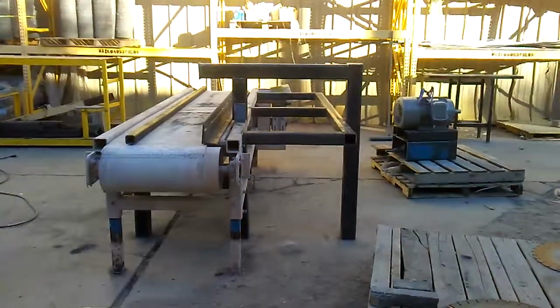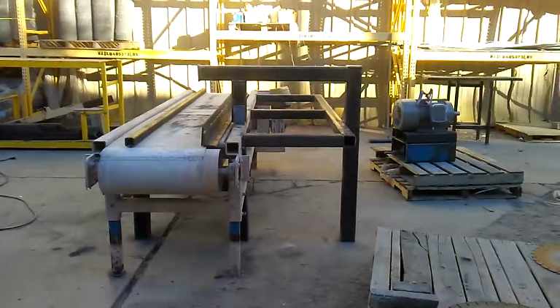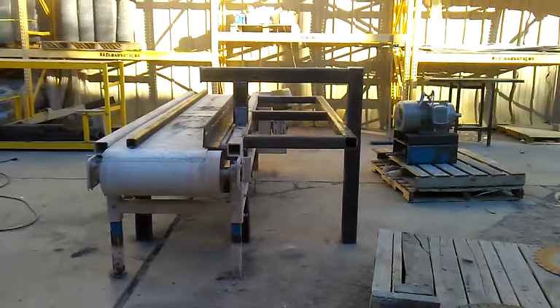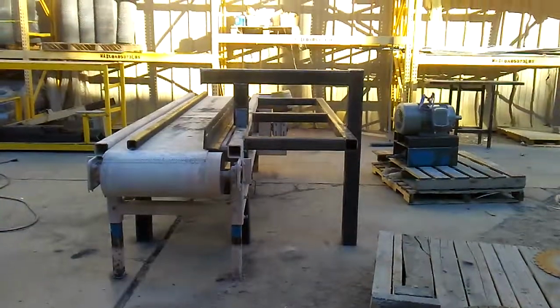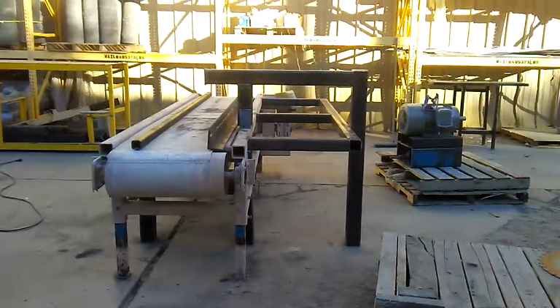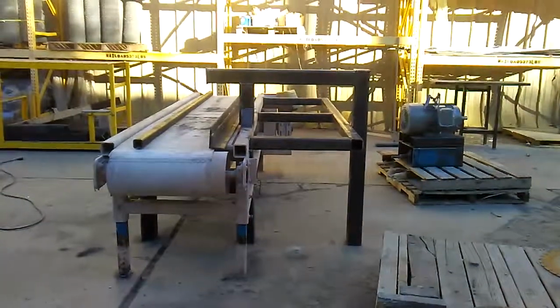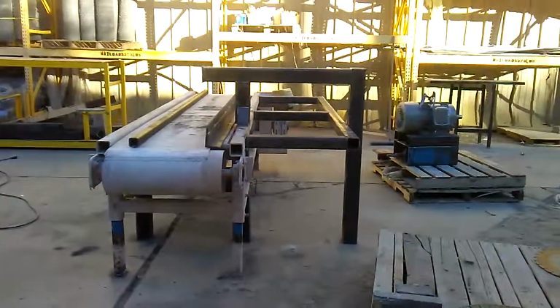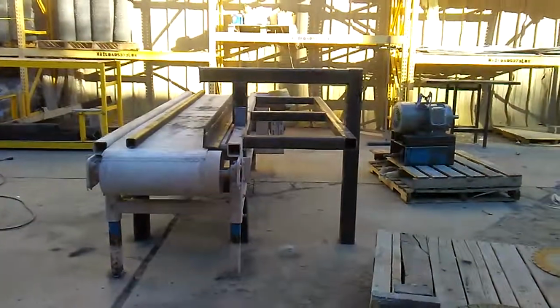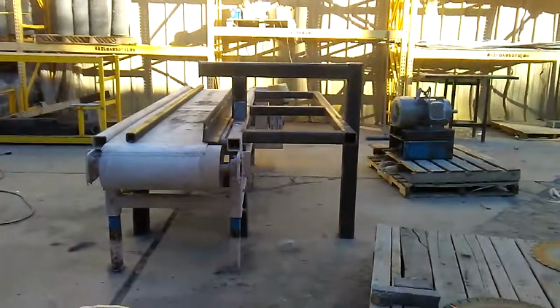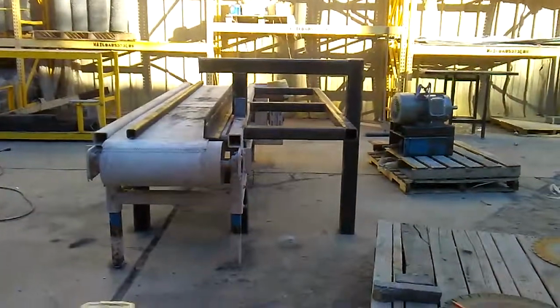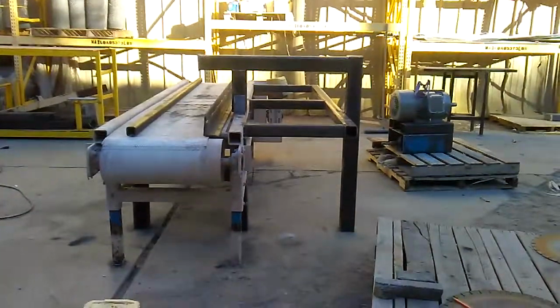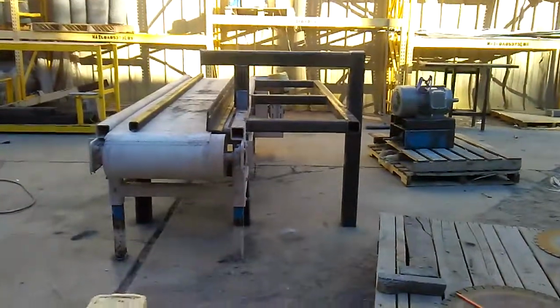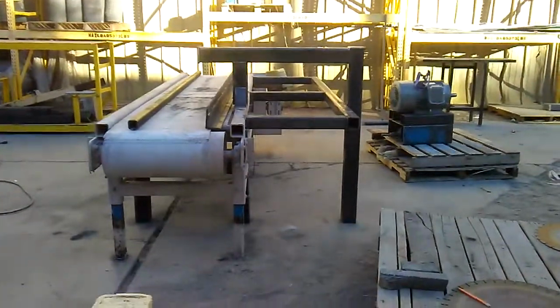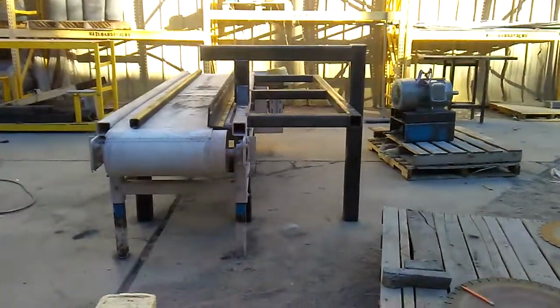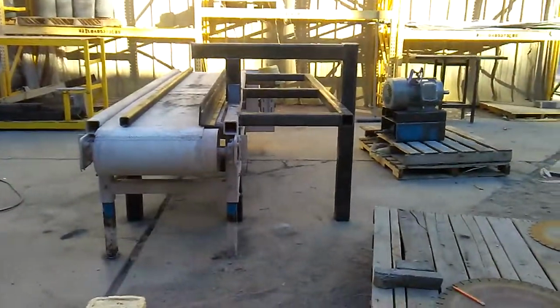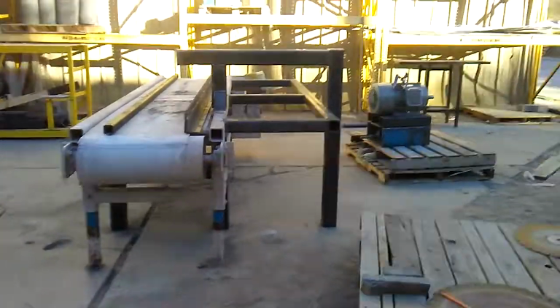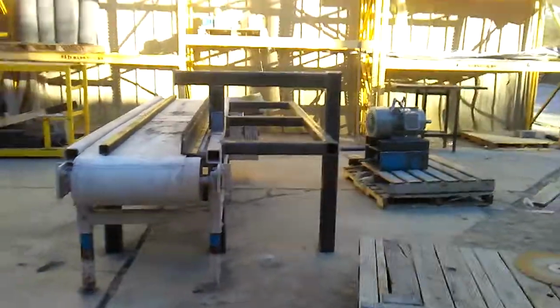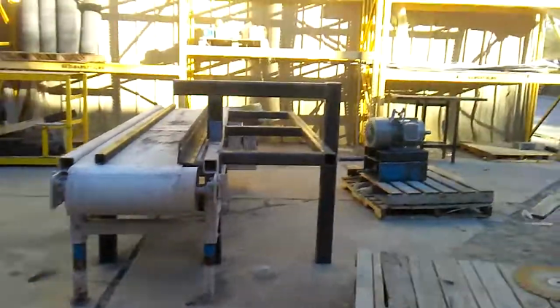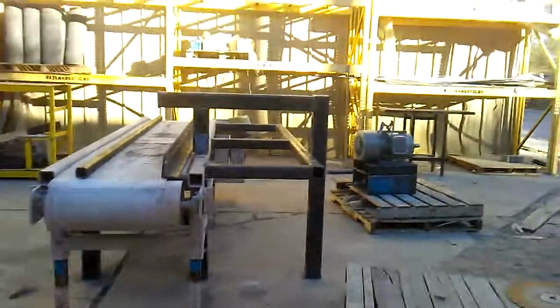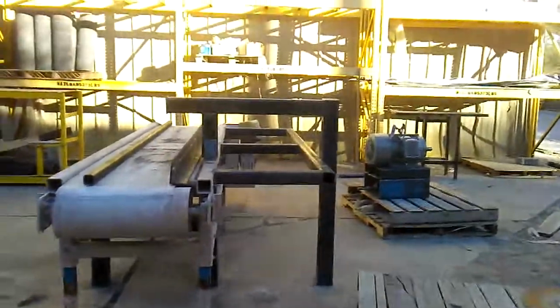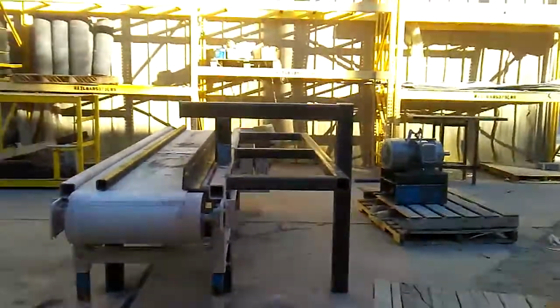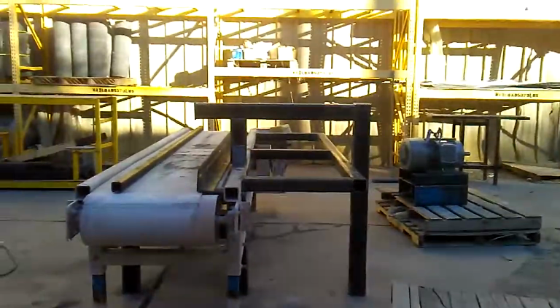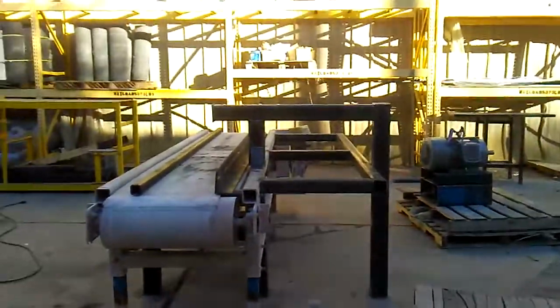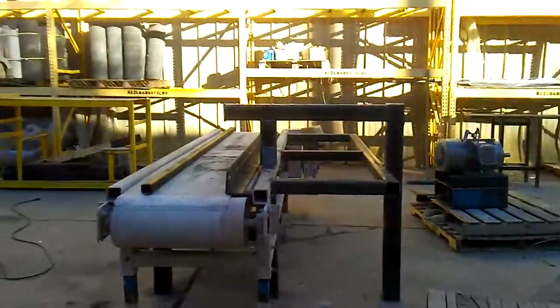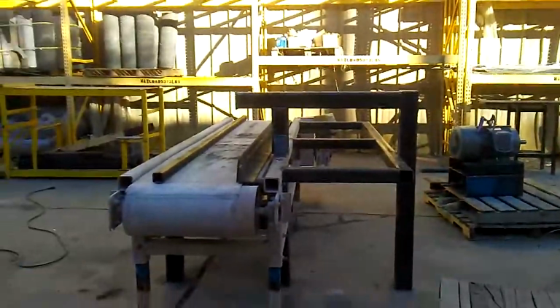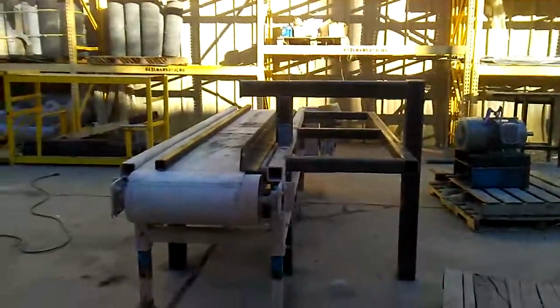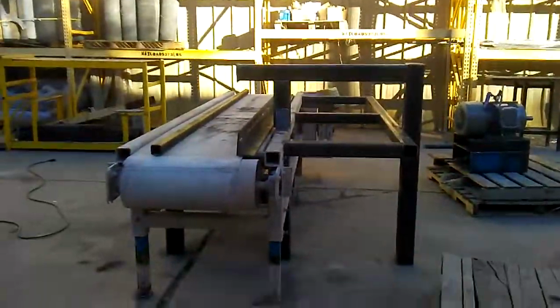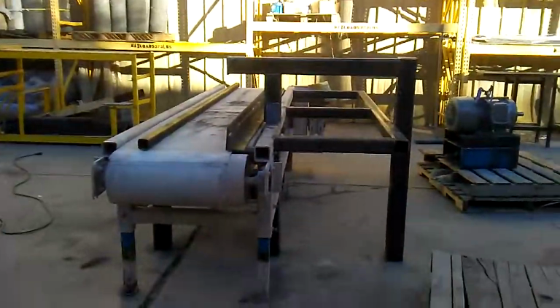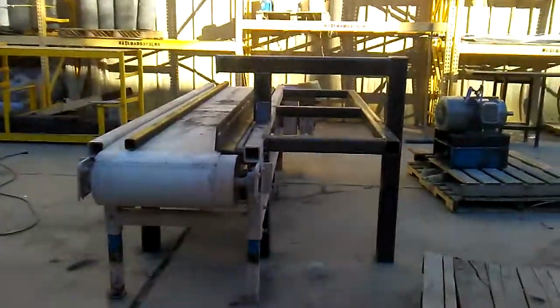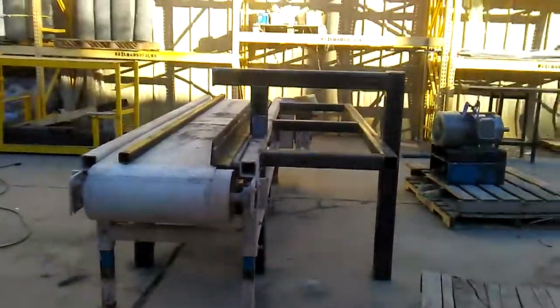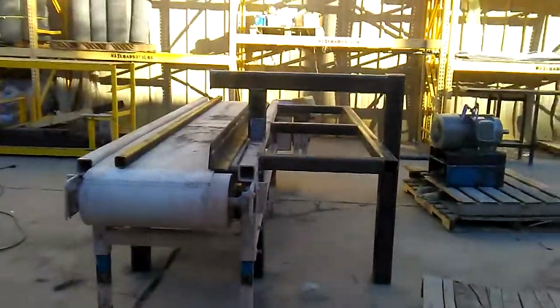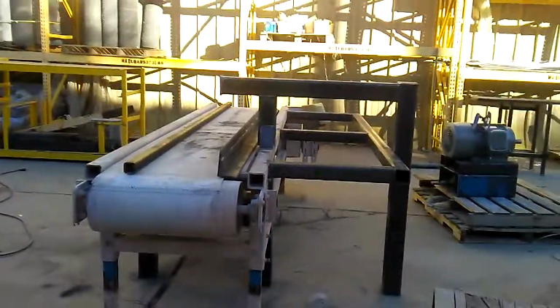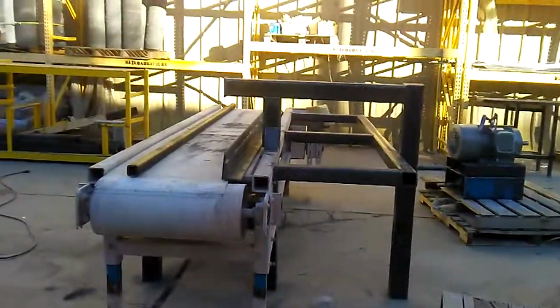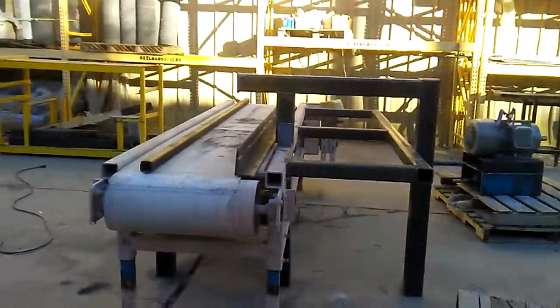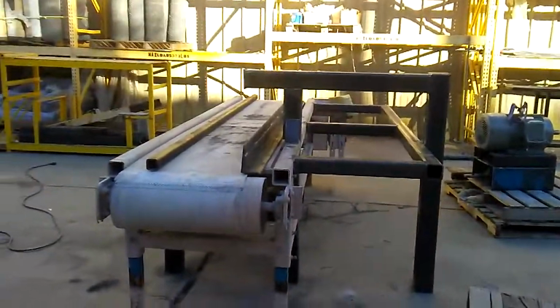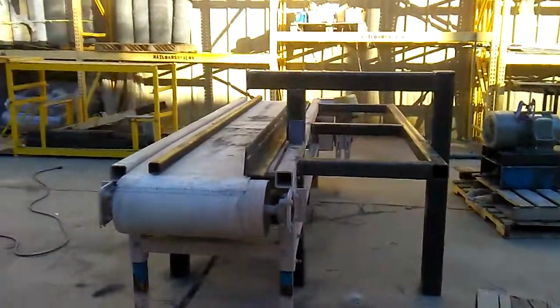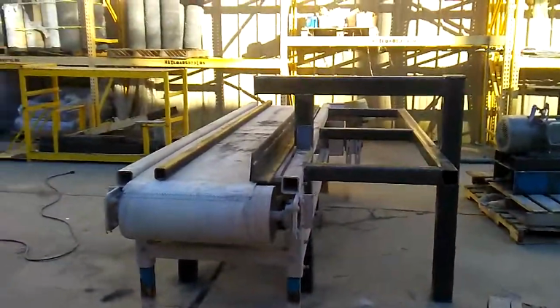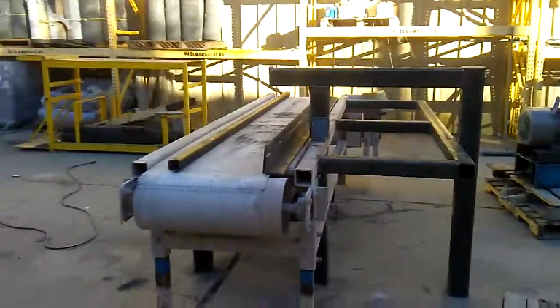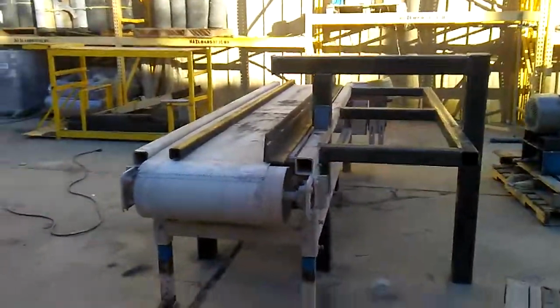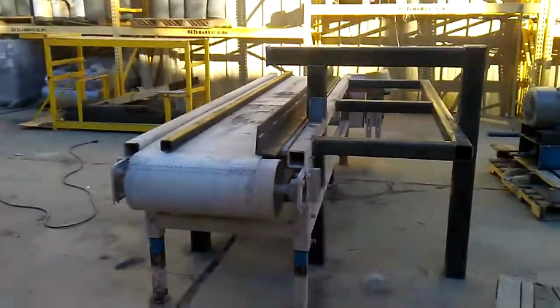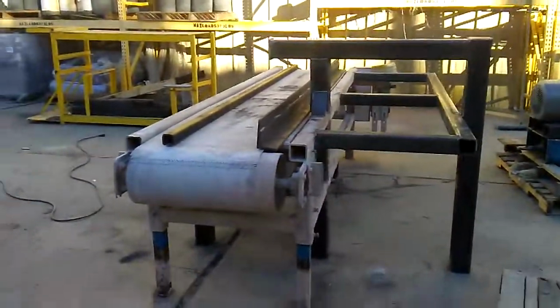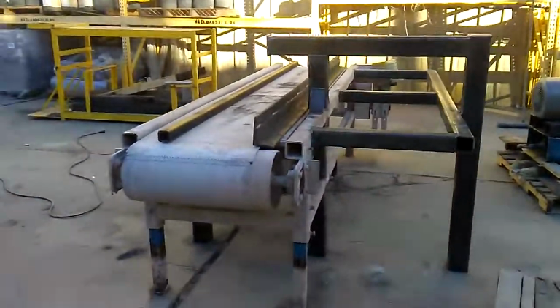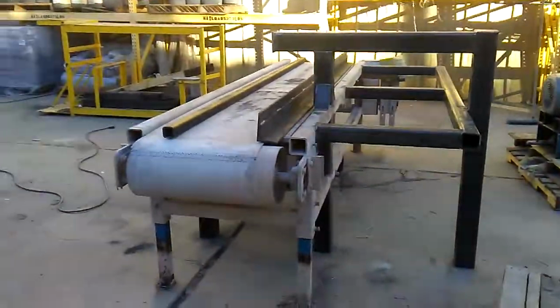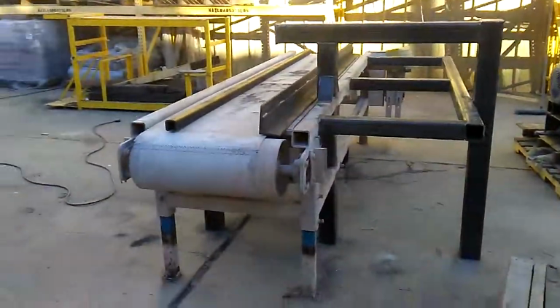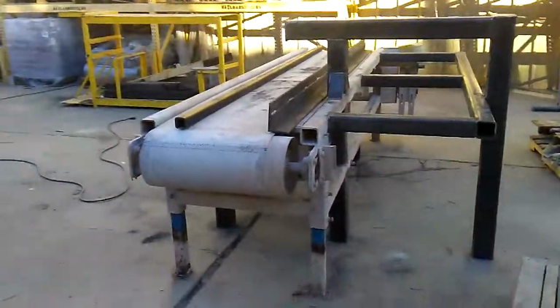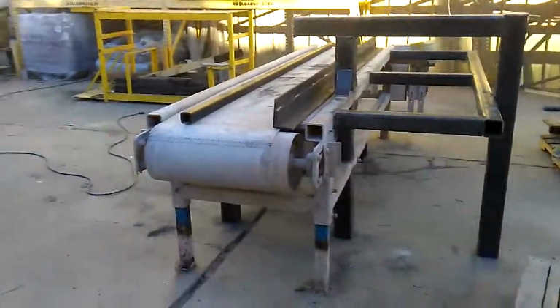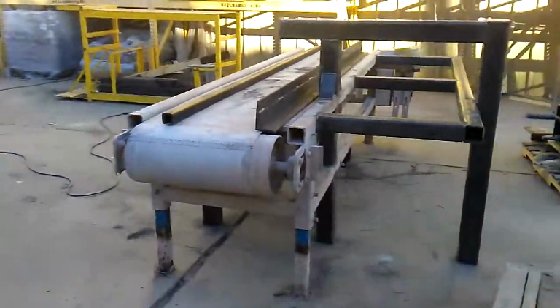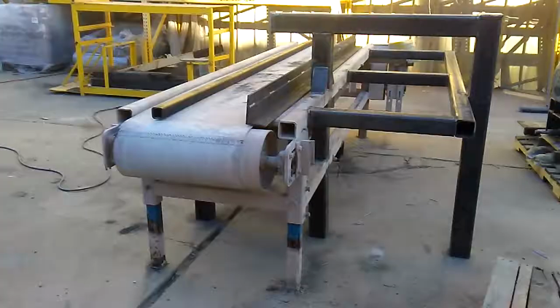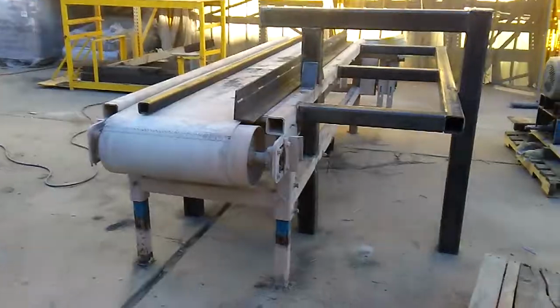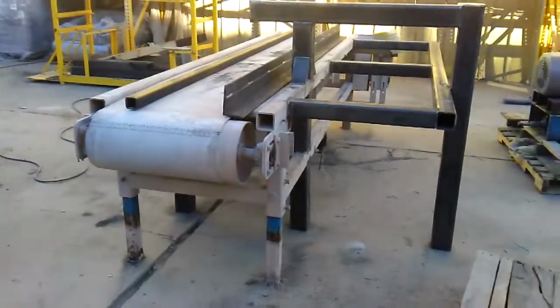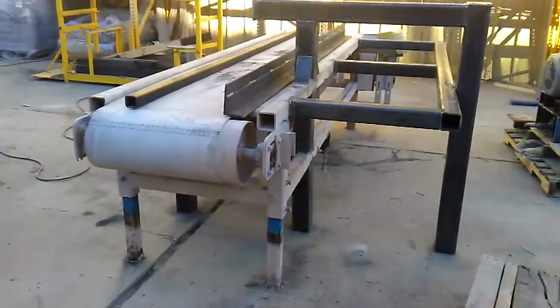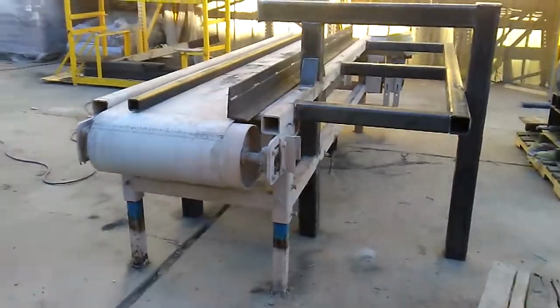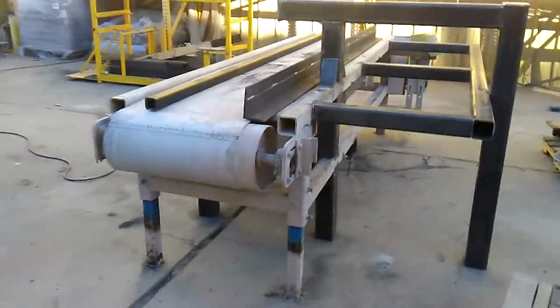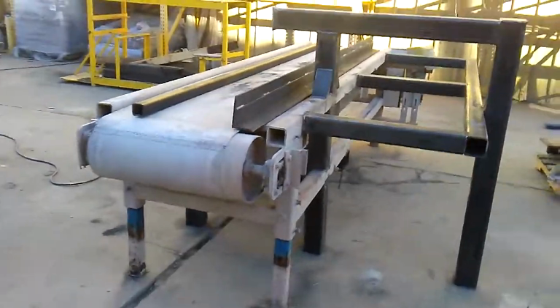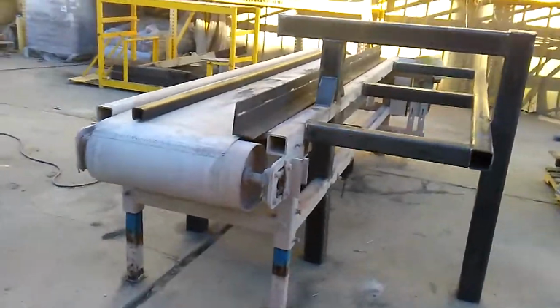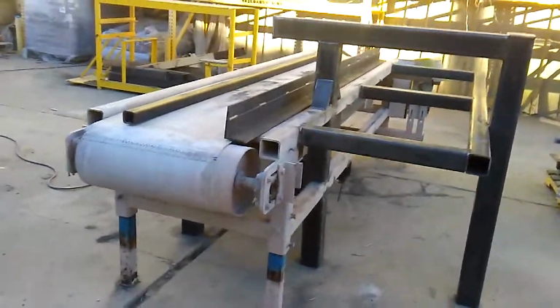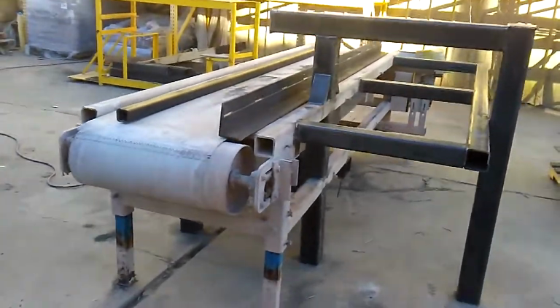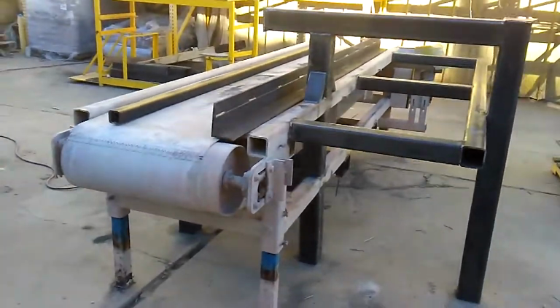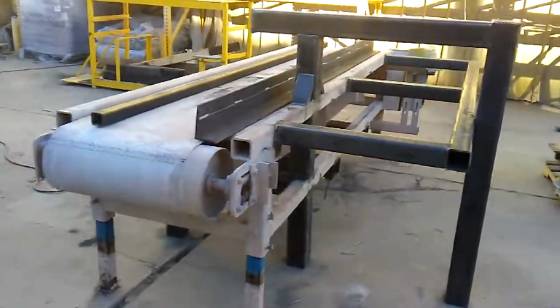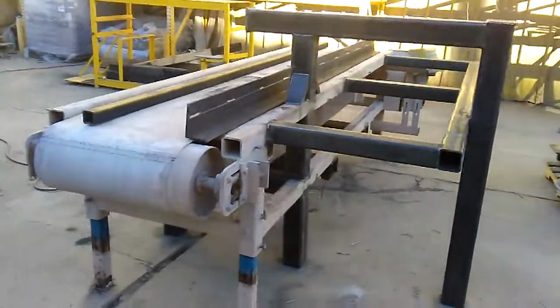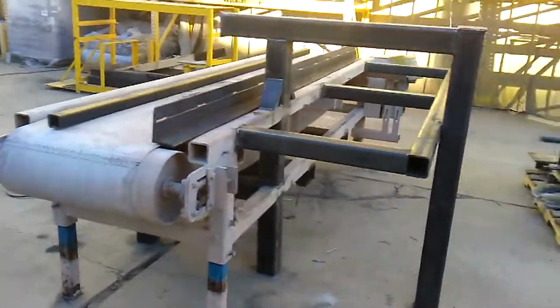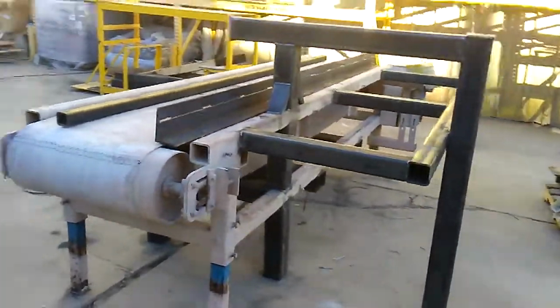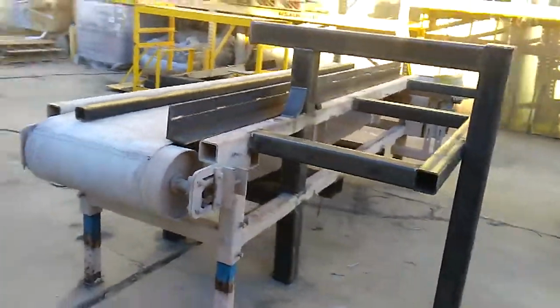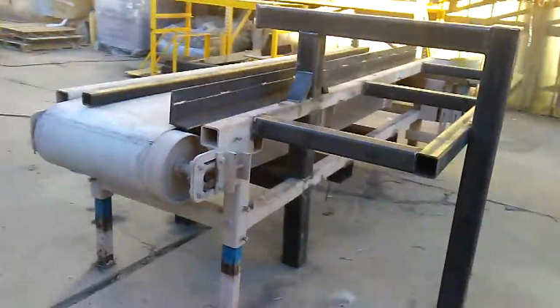What's going on folks, this is Bore Black Phoenix. I'm out here working on this stone cutter conveyor system.